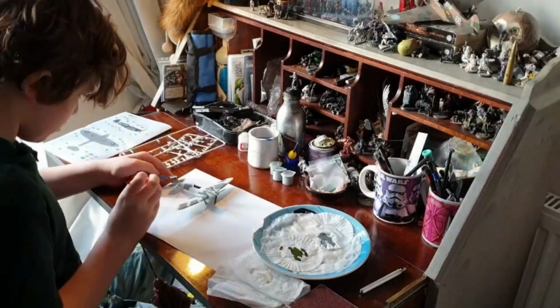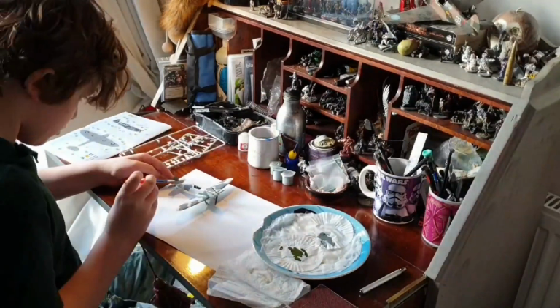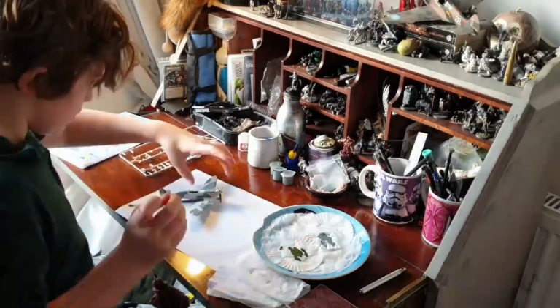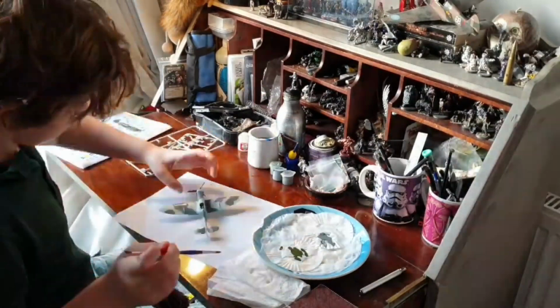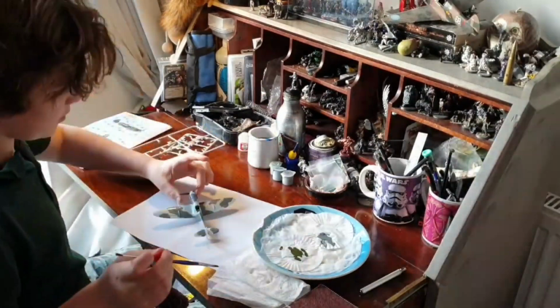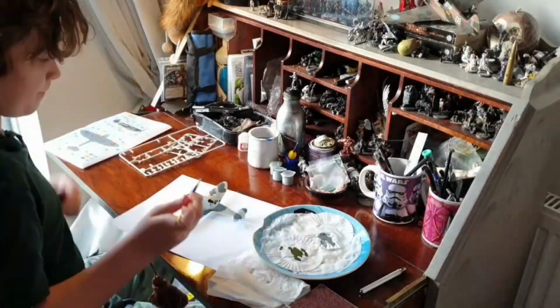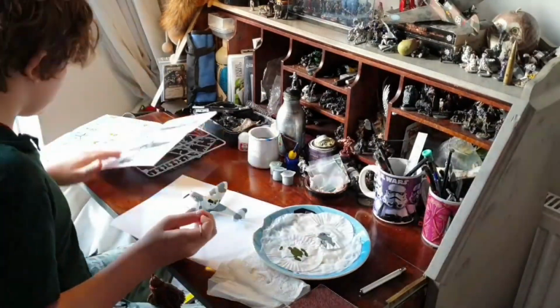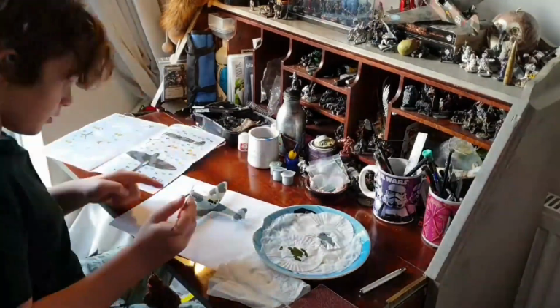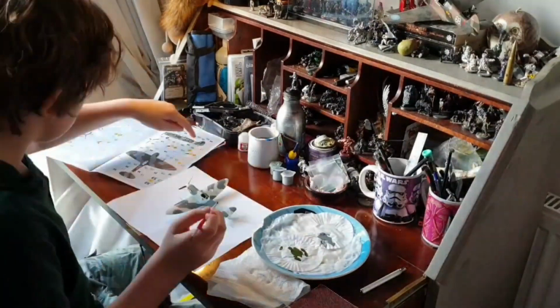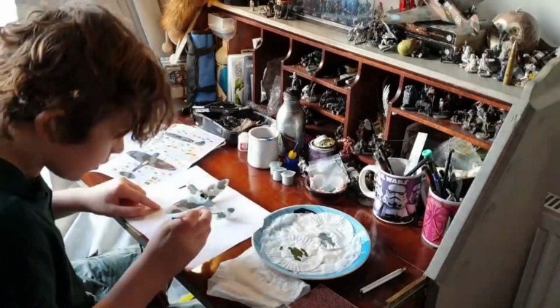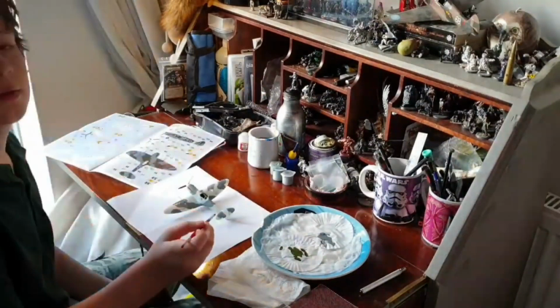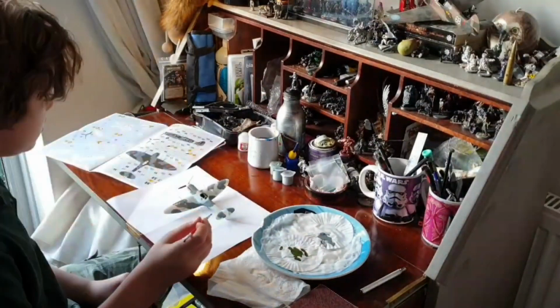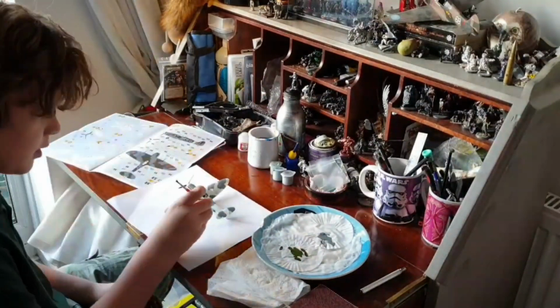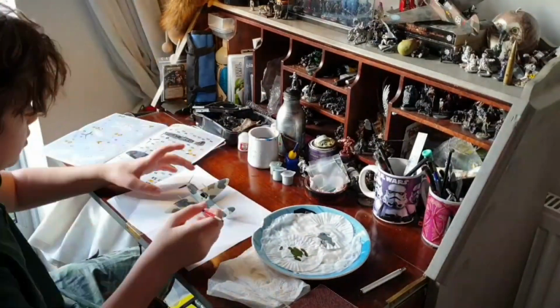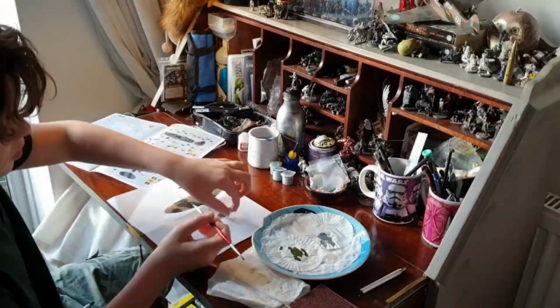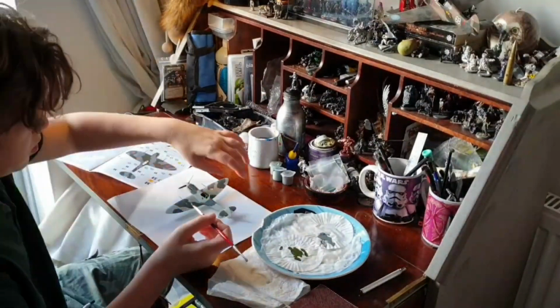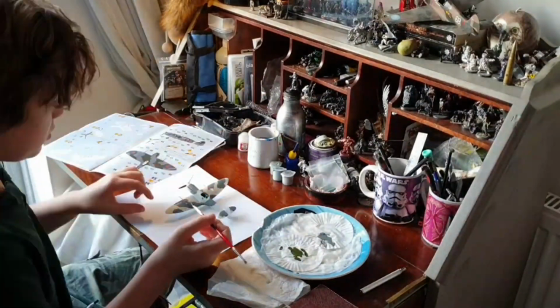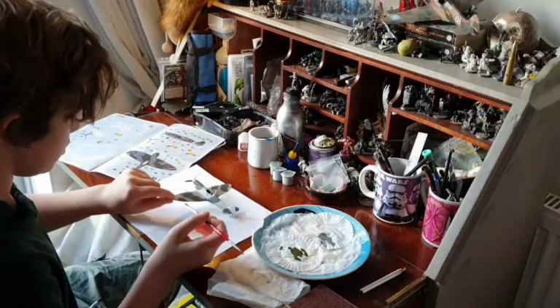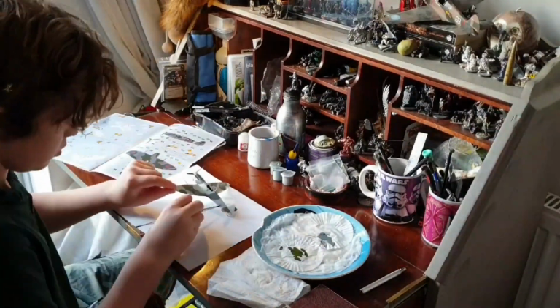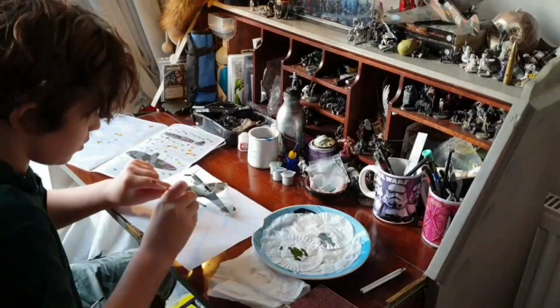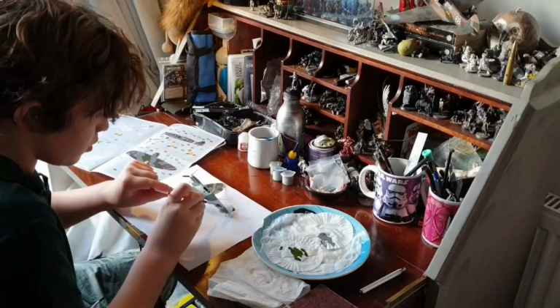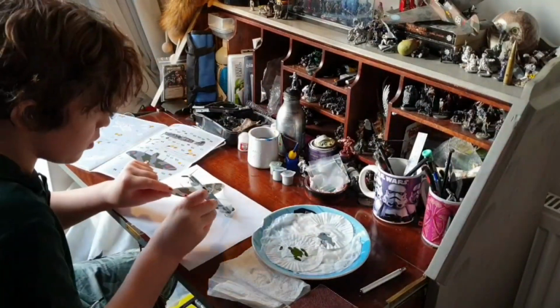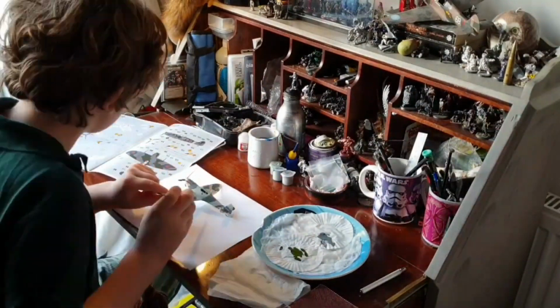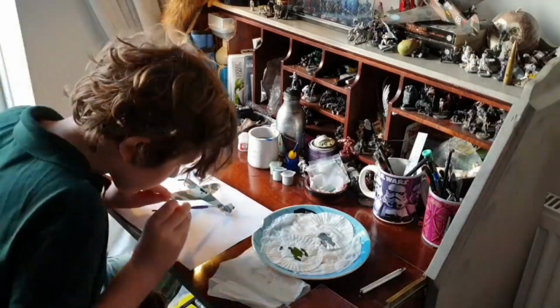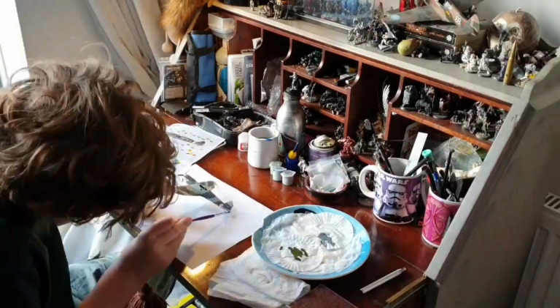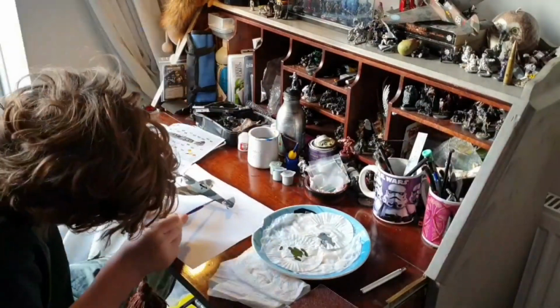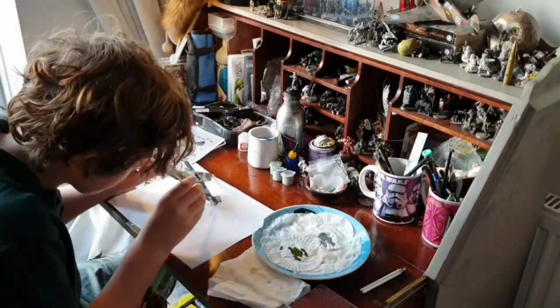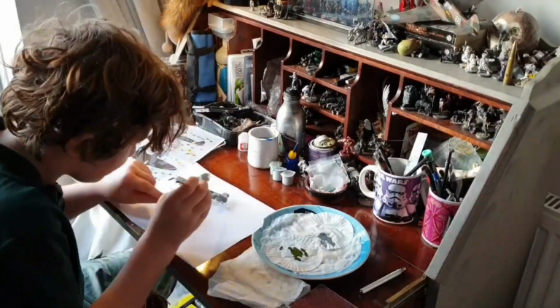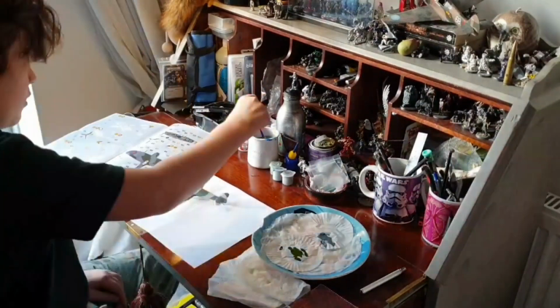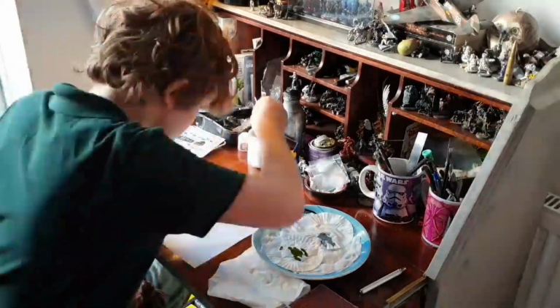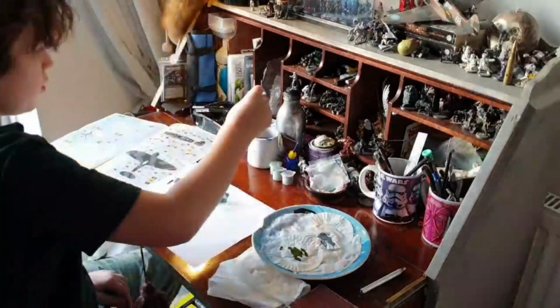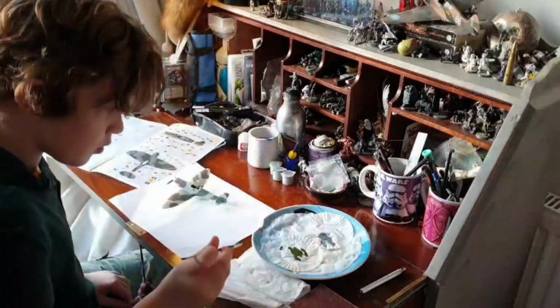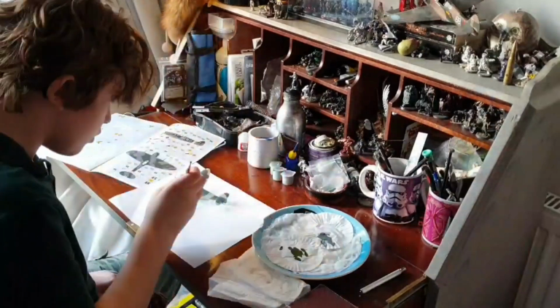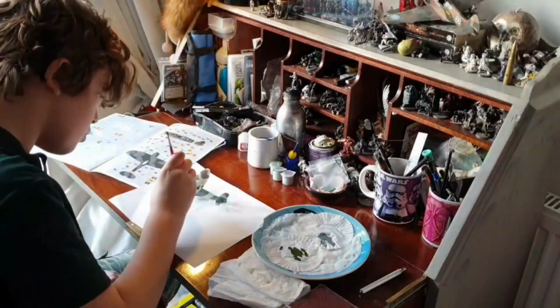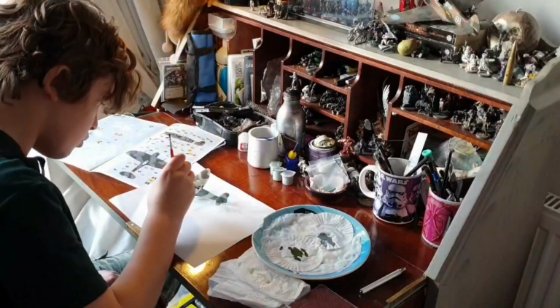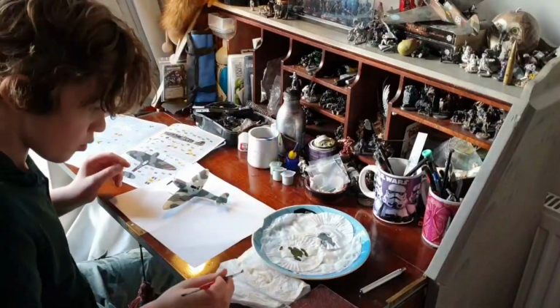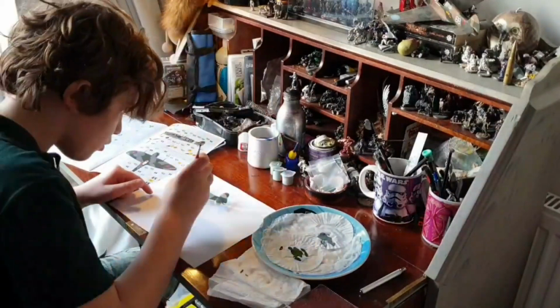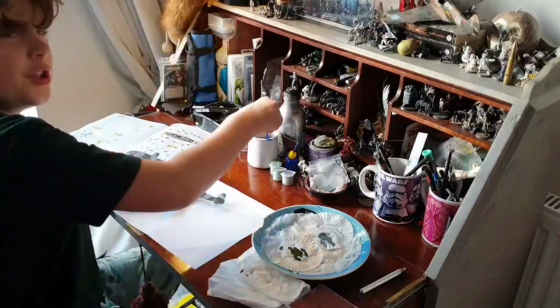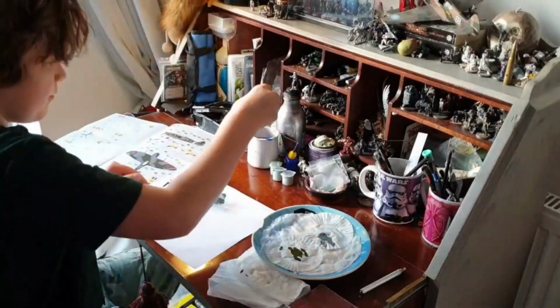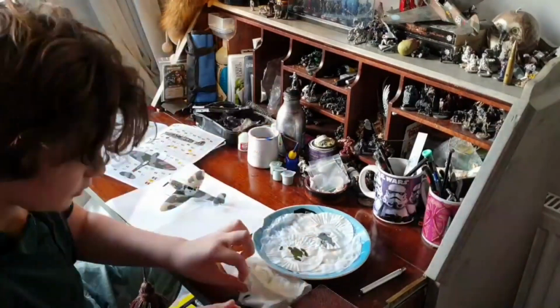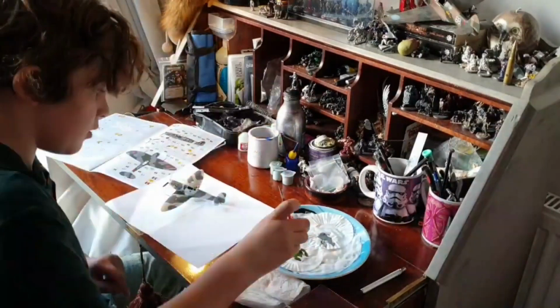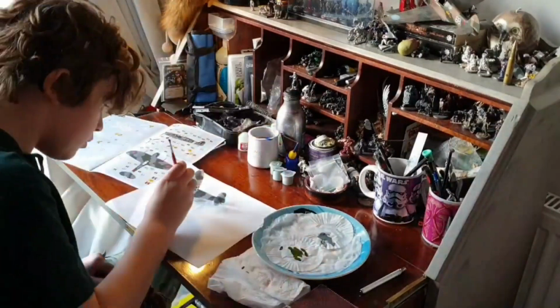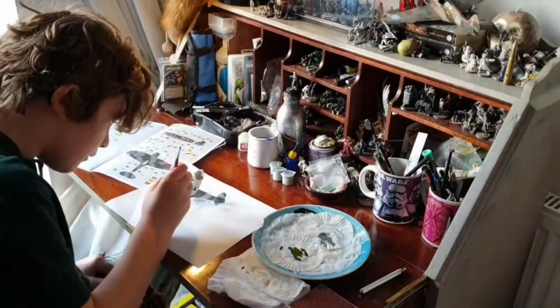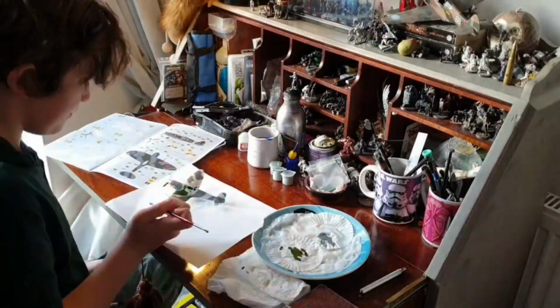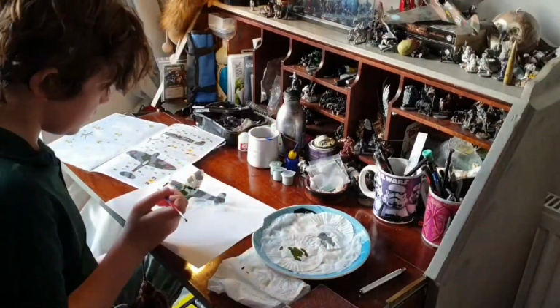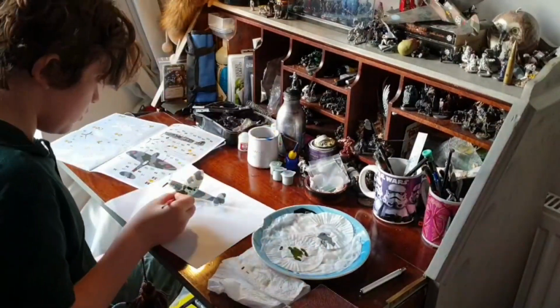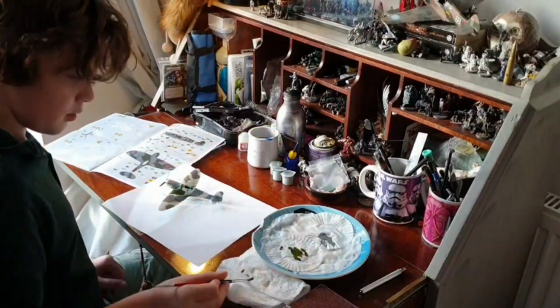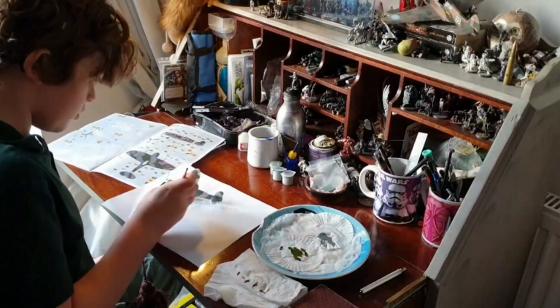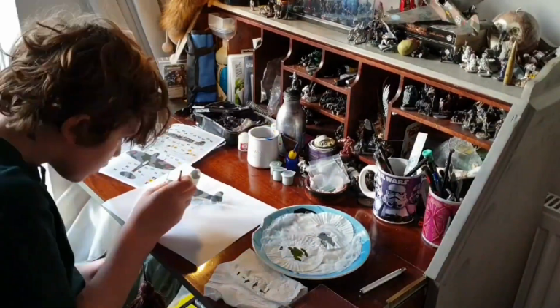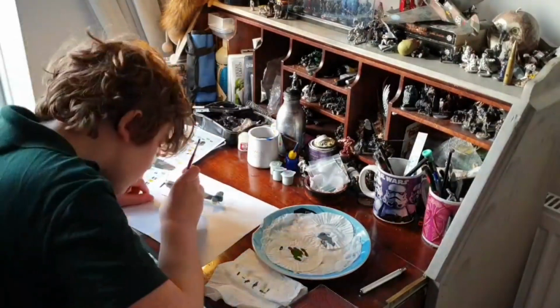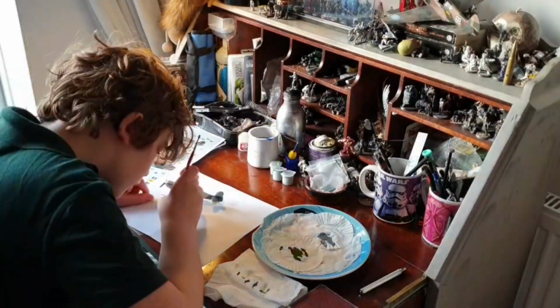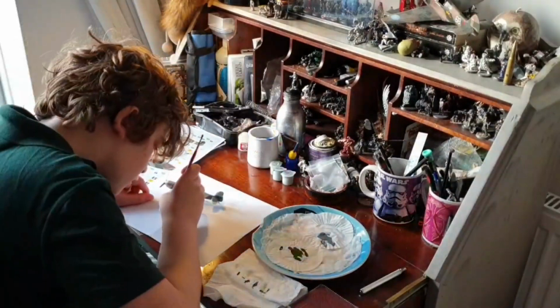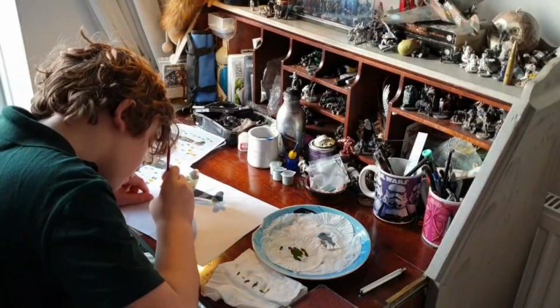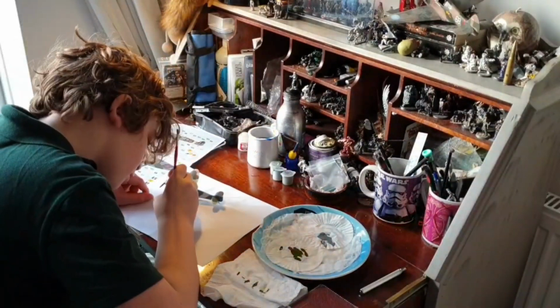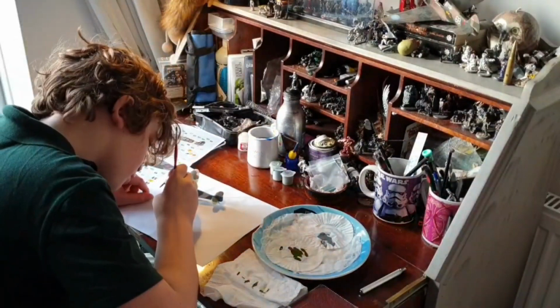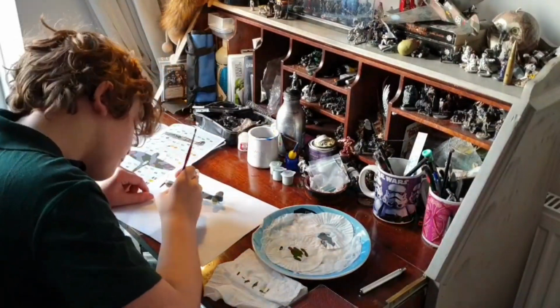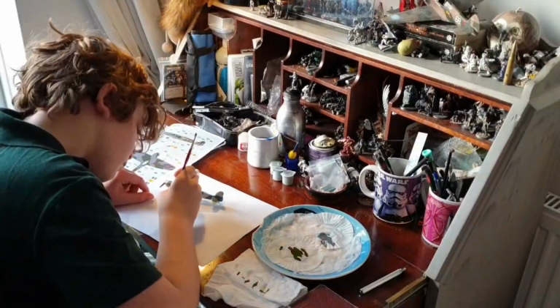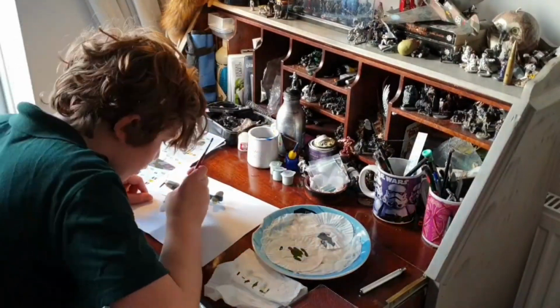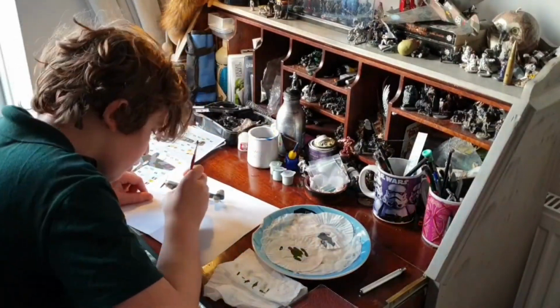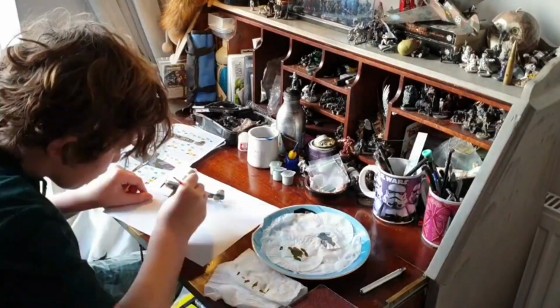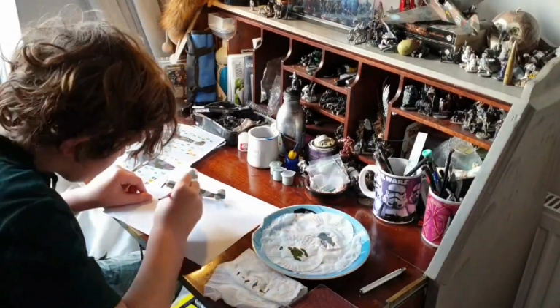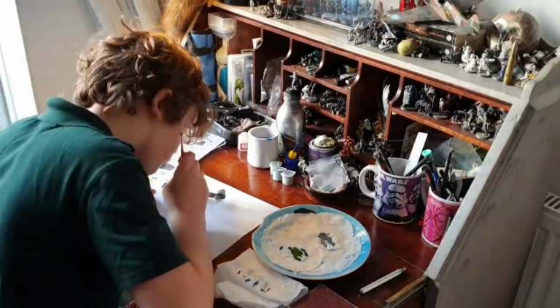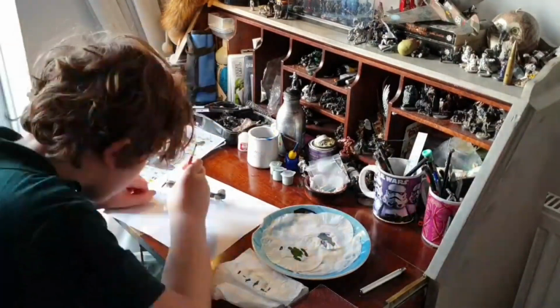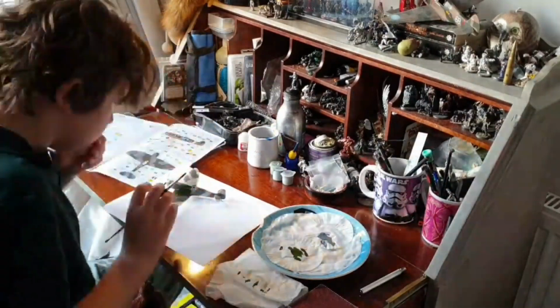Here I am using a wet palette, which helps to slow the paint drying.